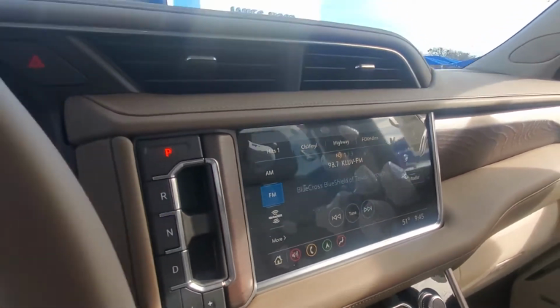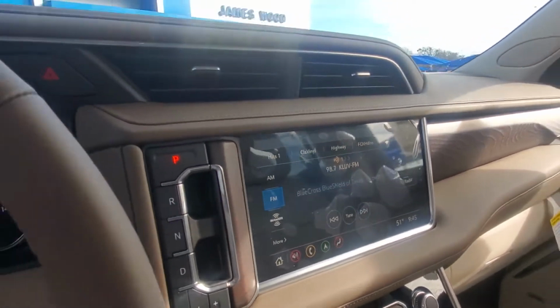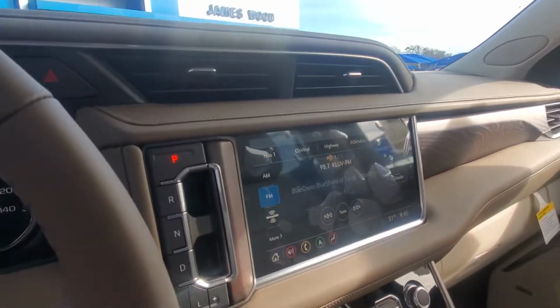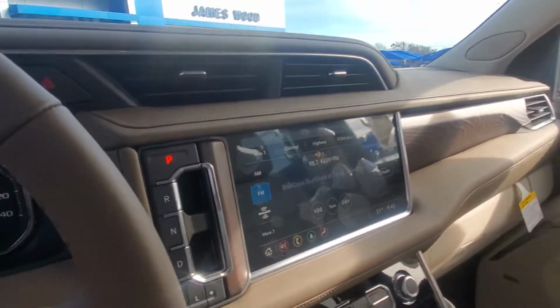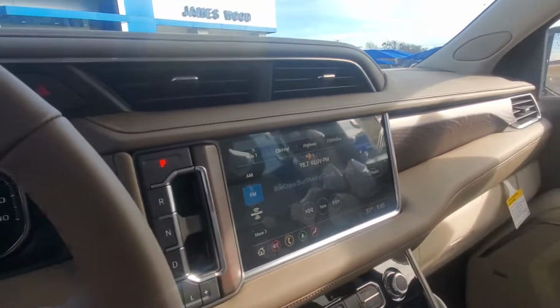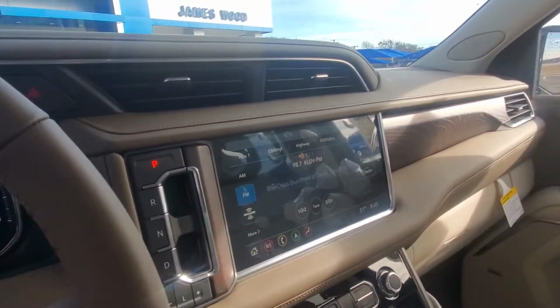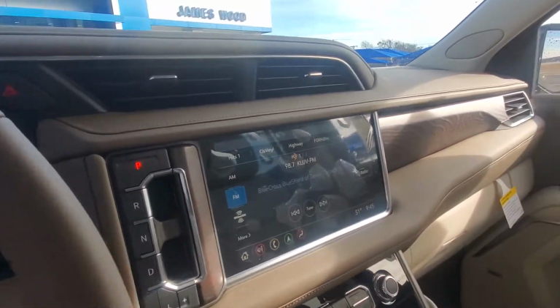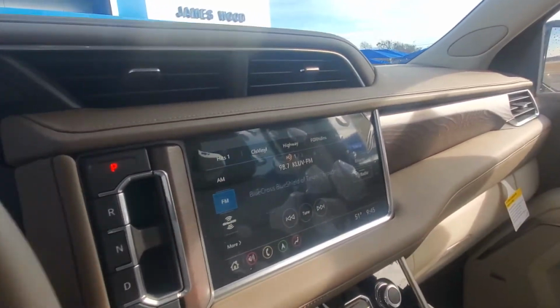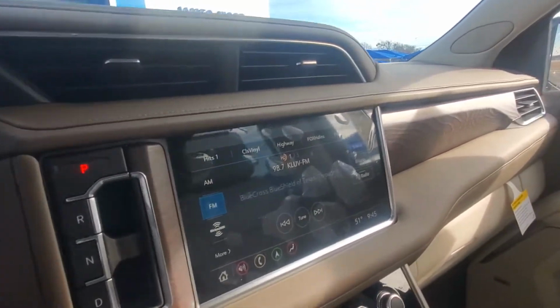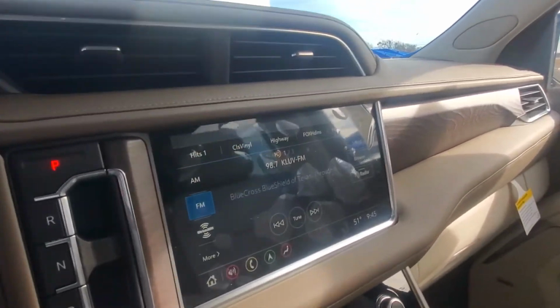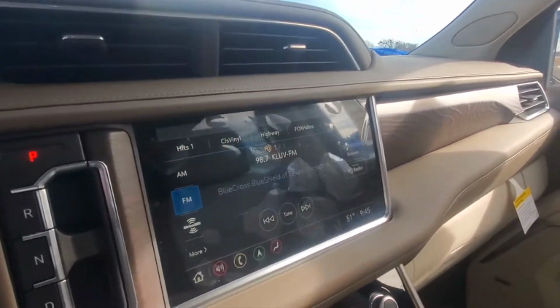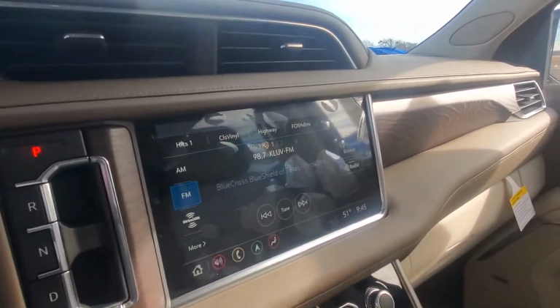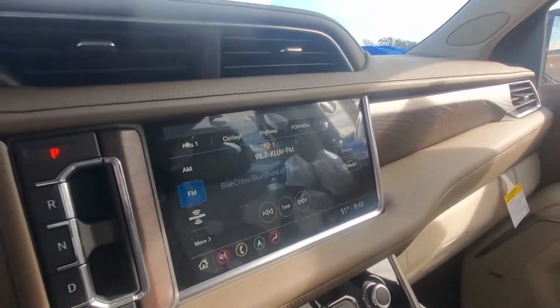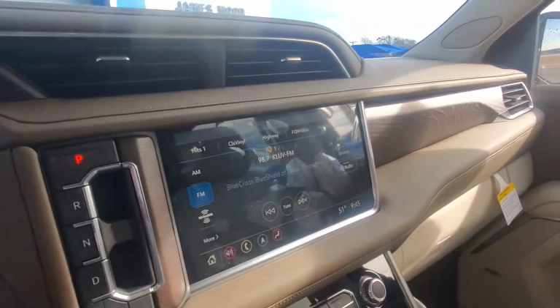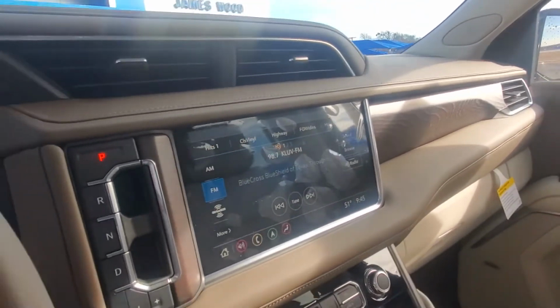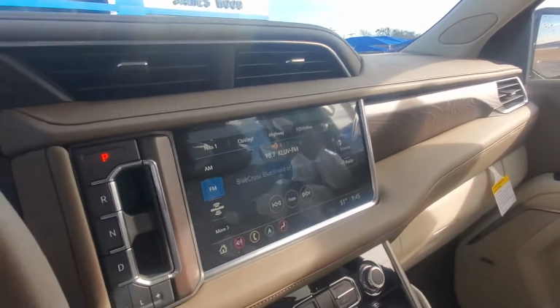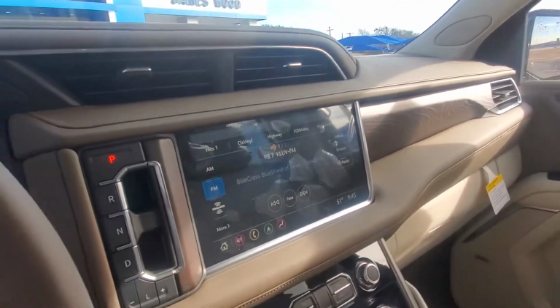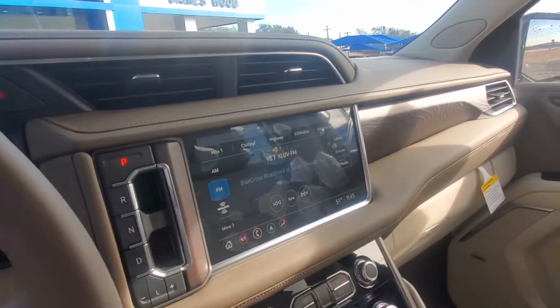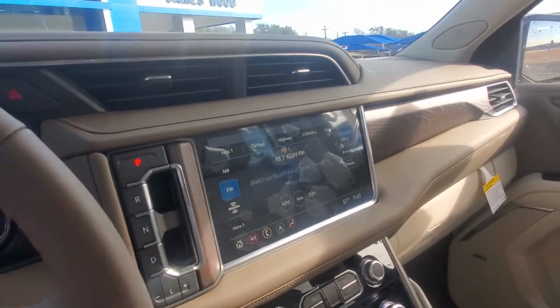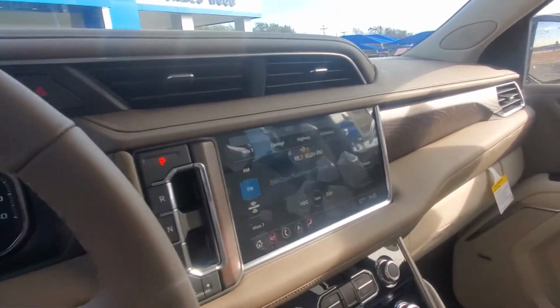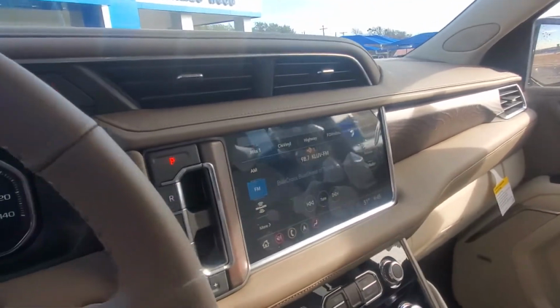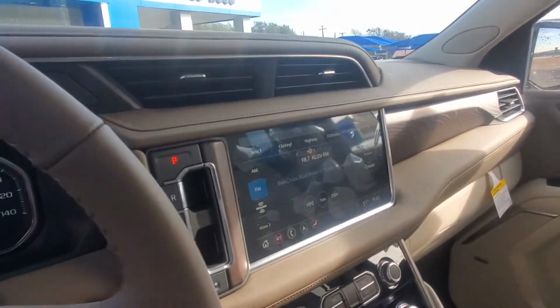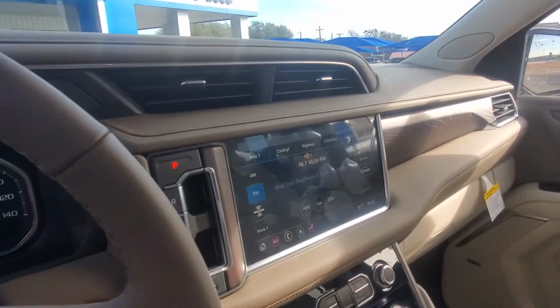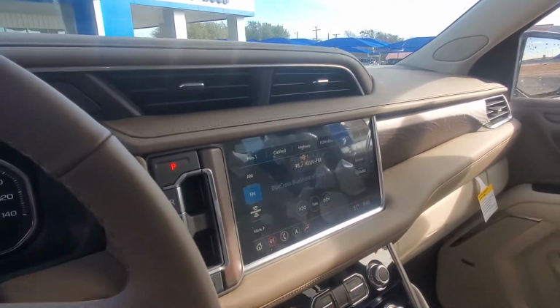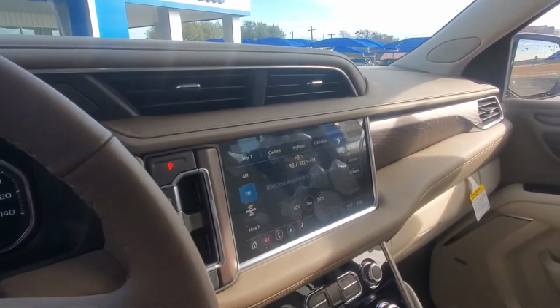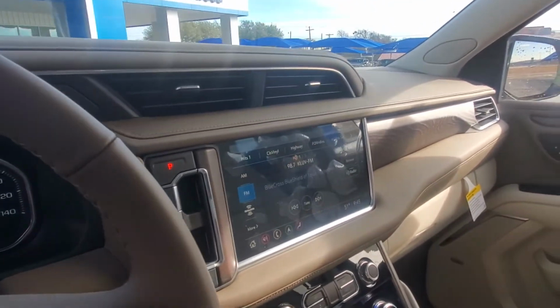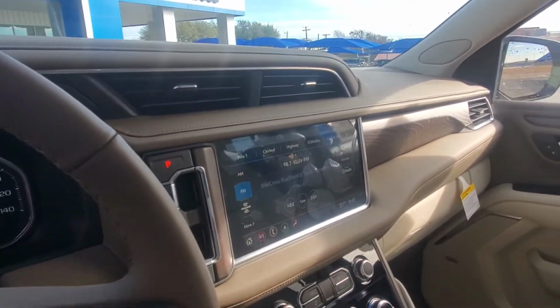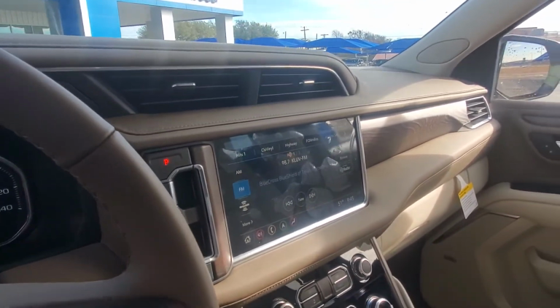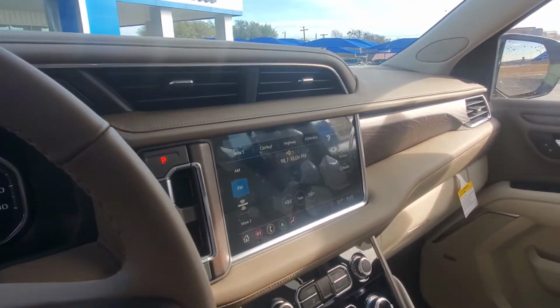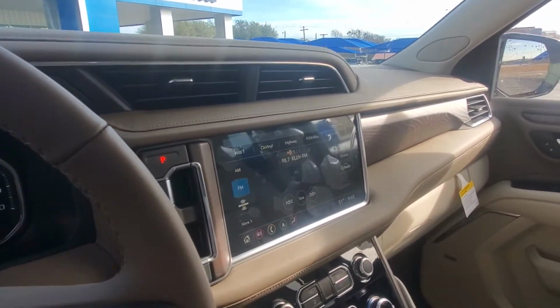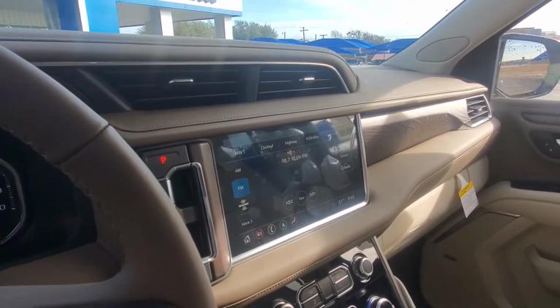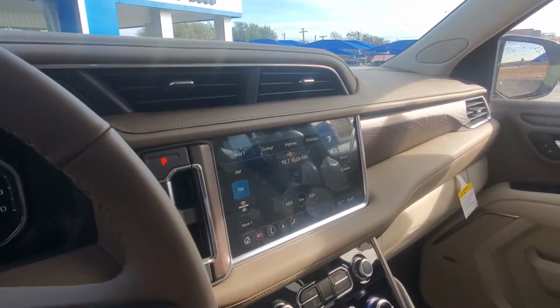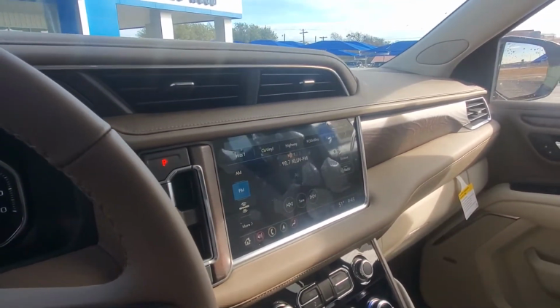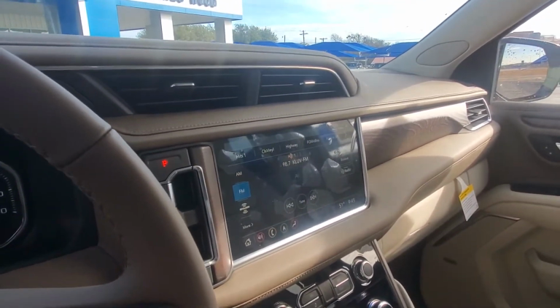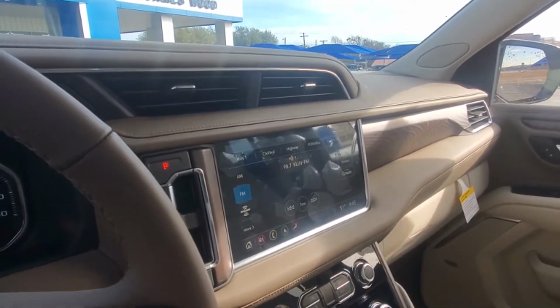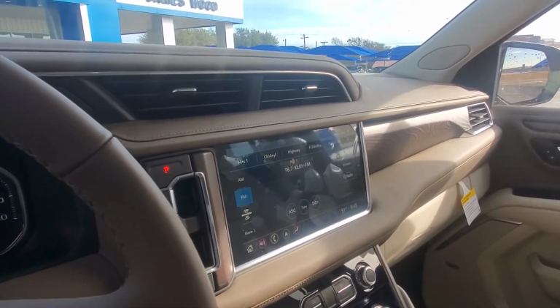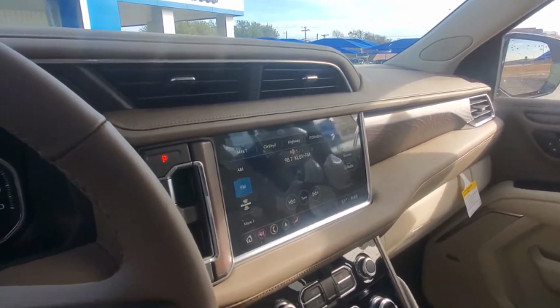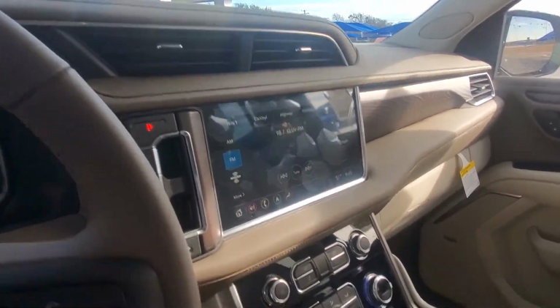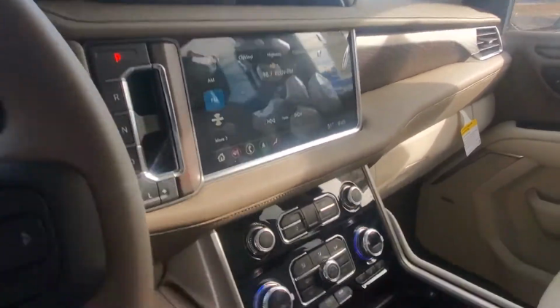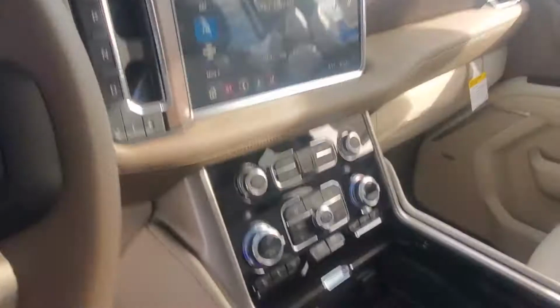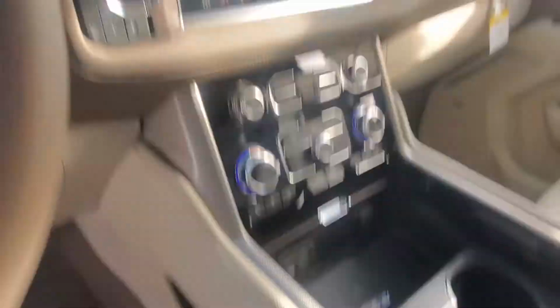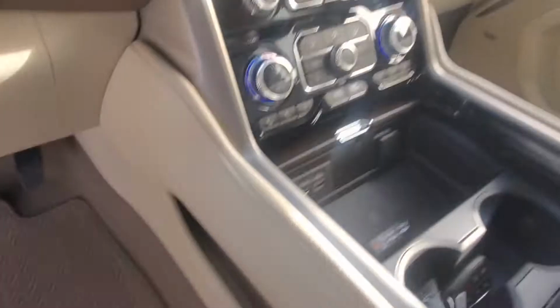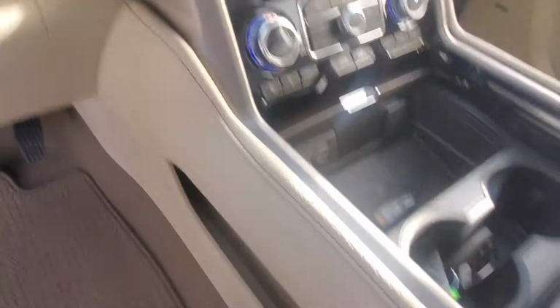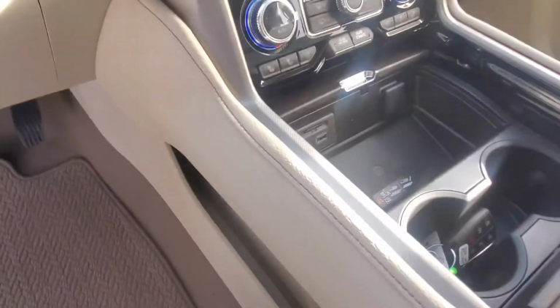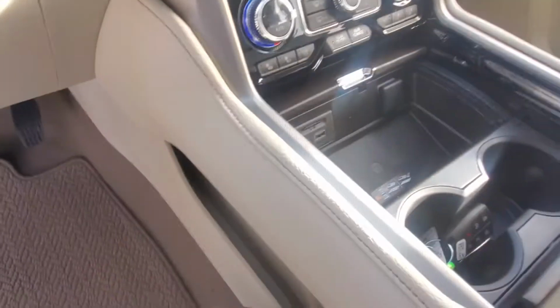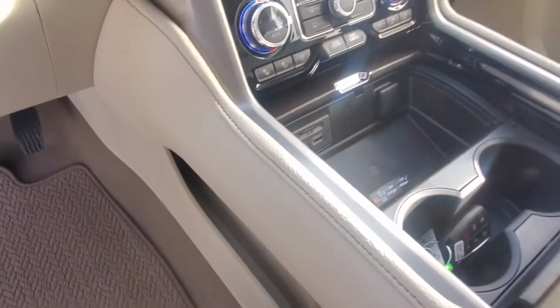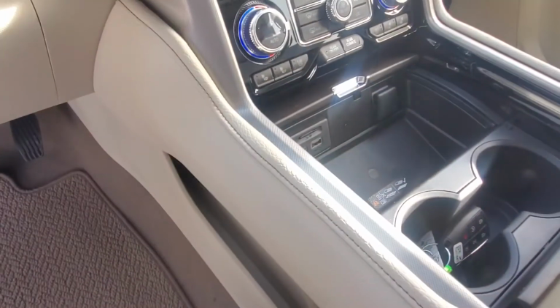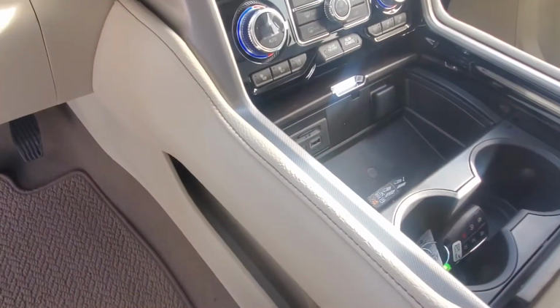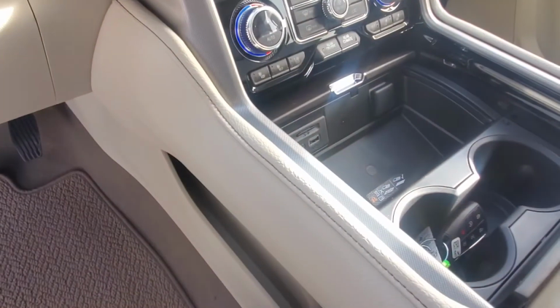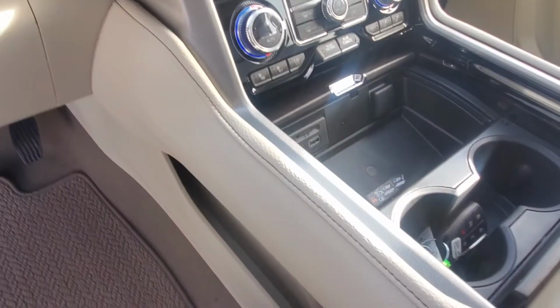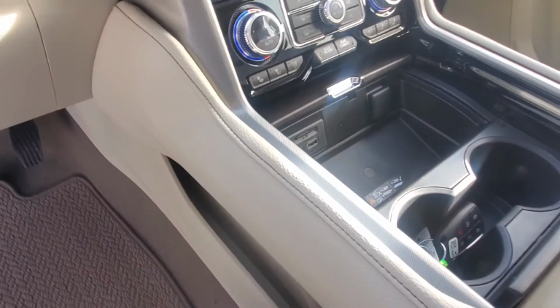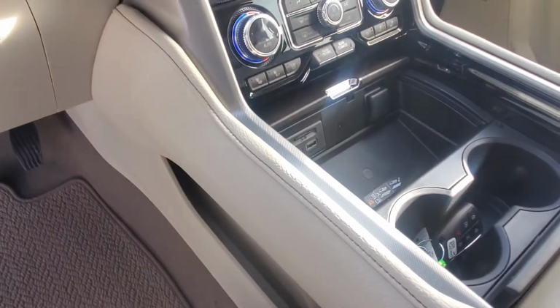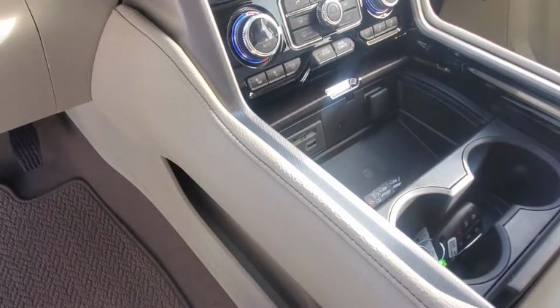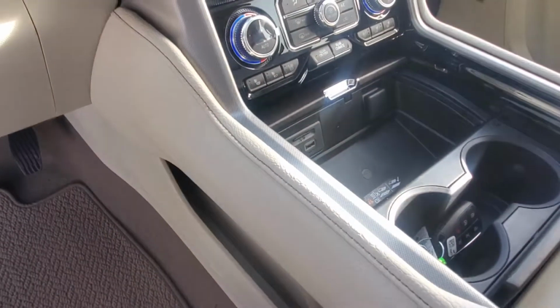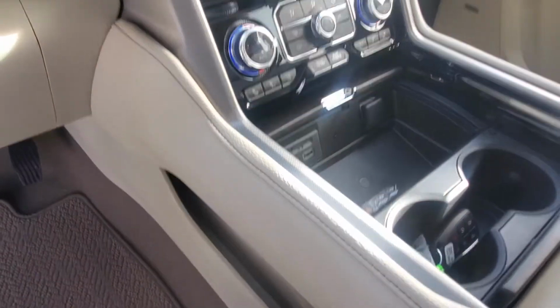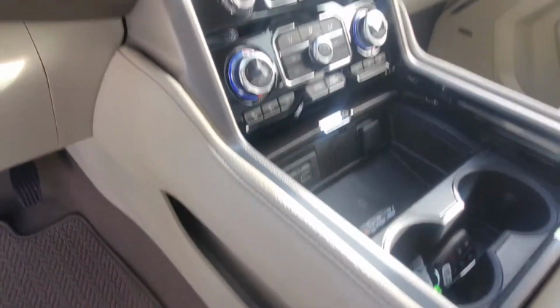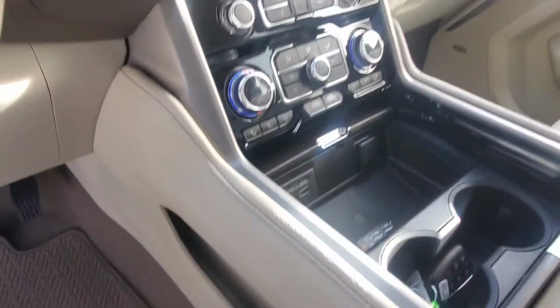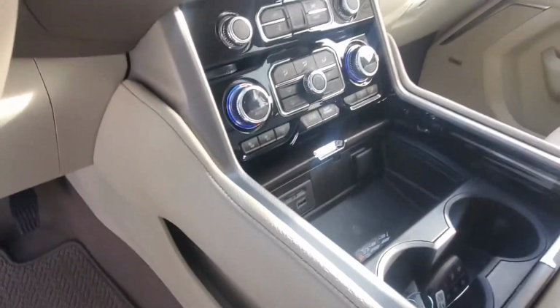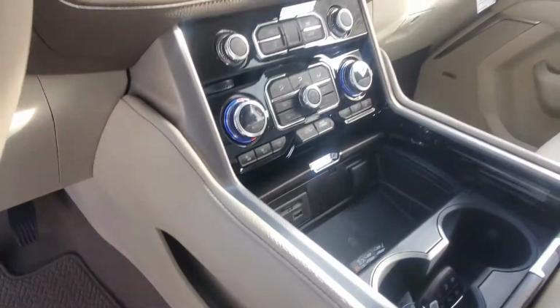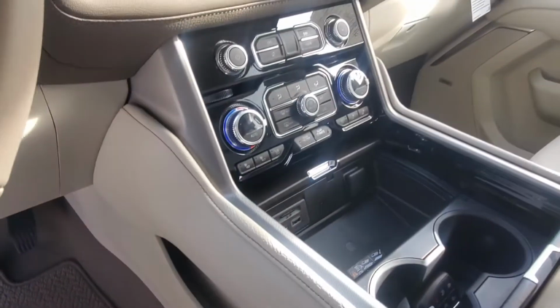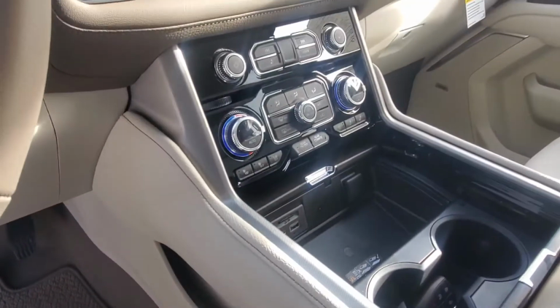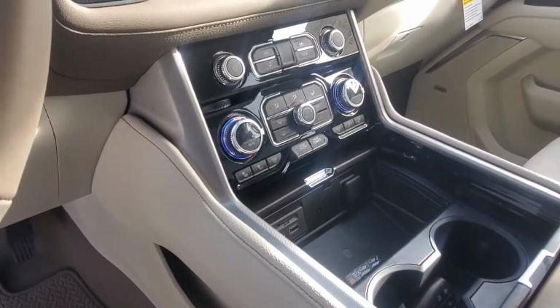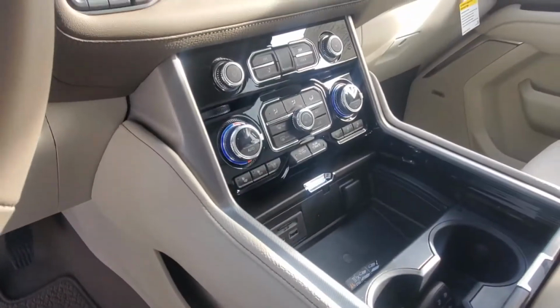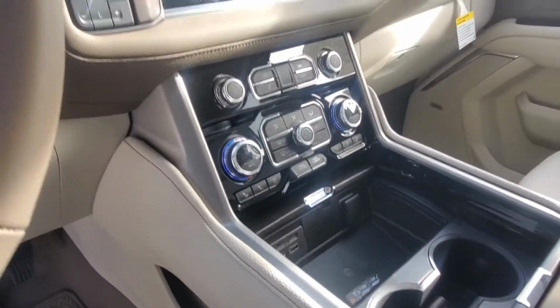AM, FM, XM, Bluetooth, Android Auto, Apple CarPlay wirelessly, wireless phone charger there, heated and cooled seats.